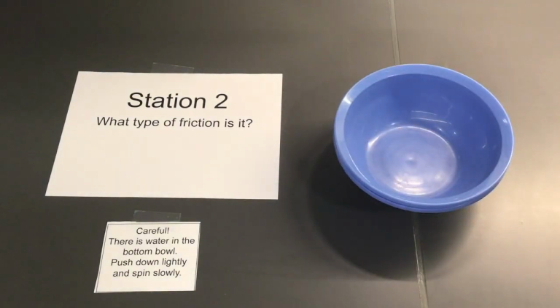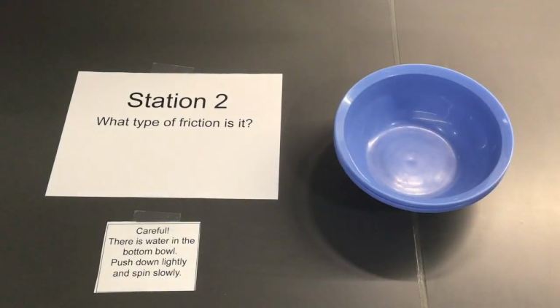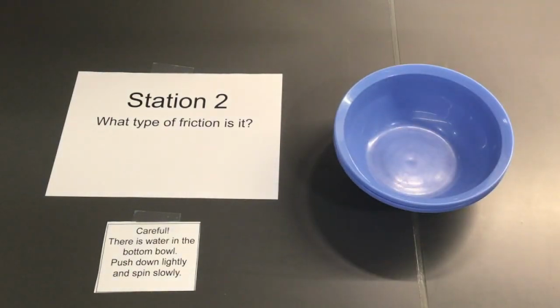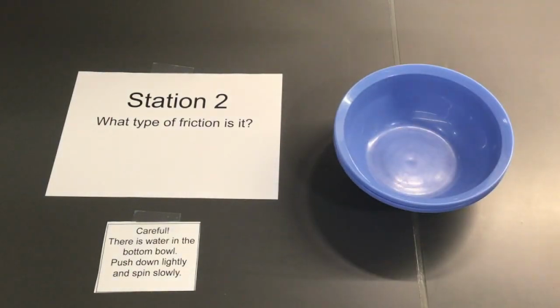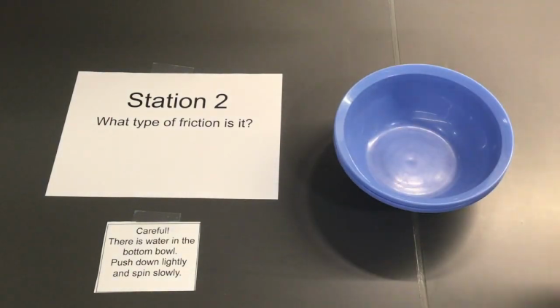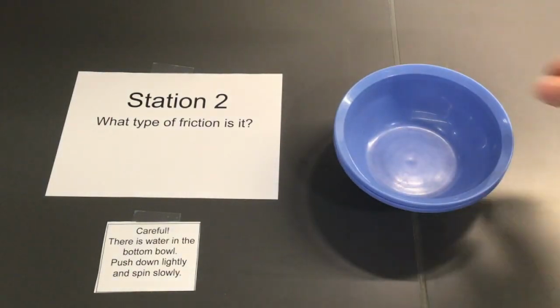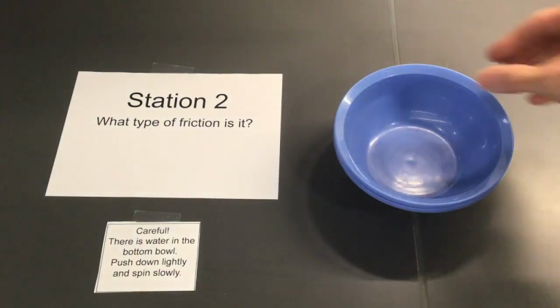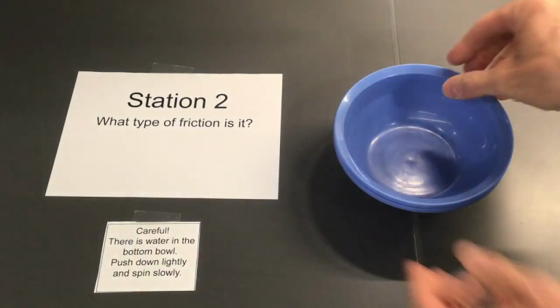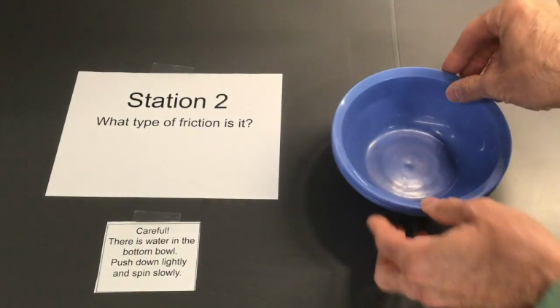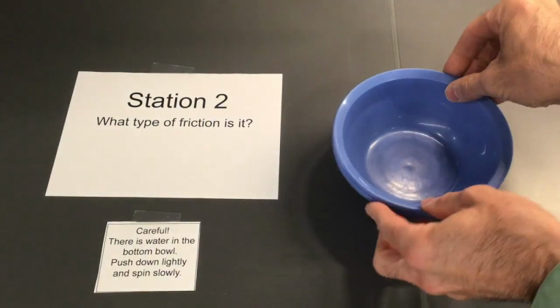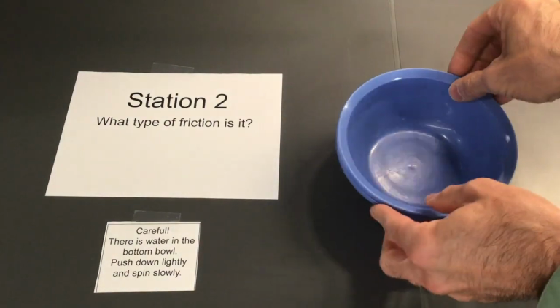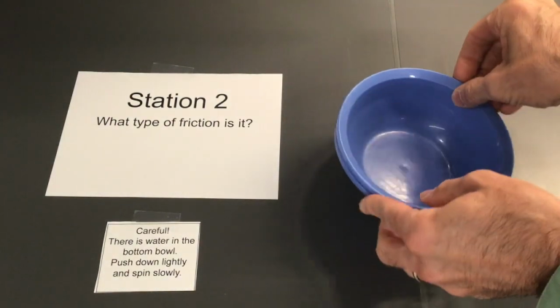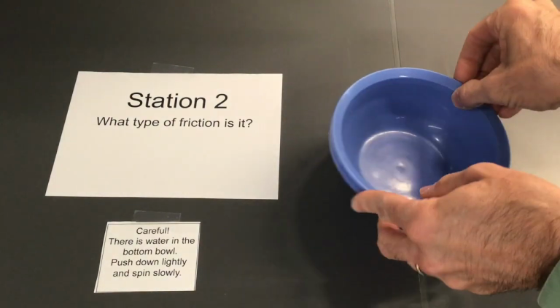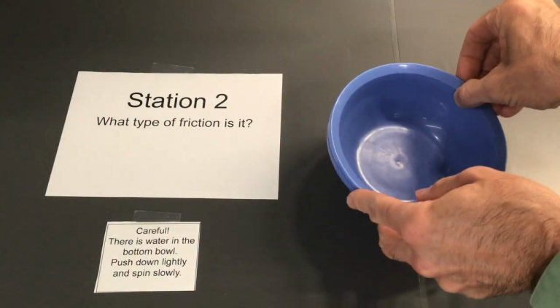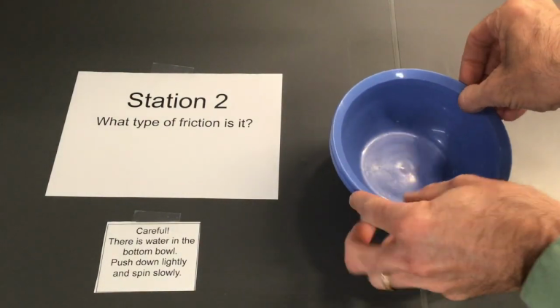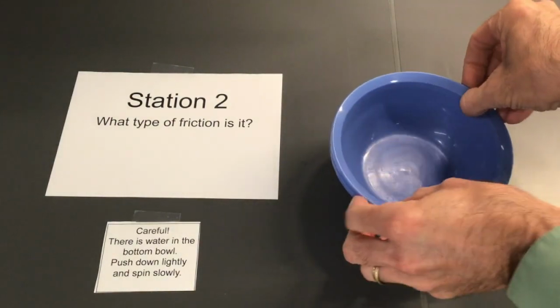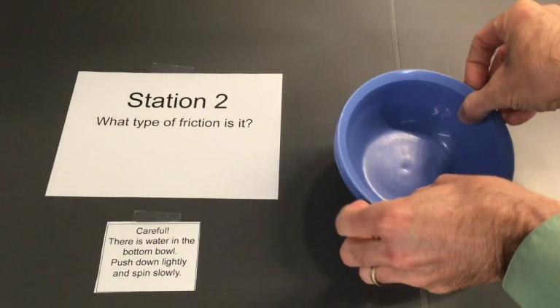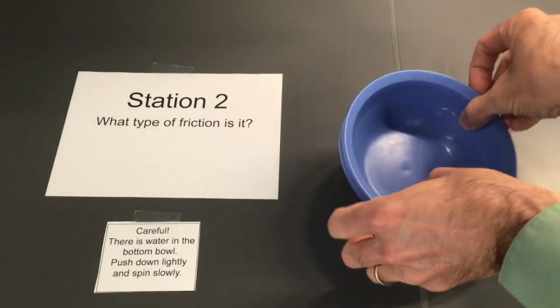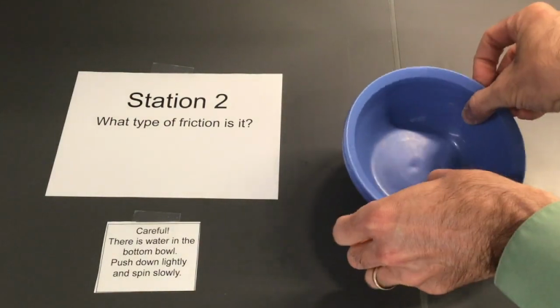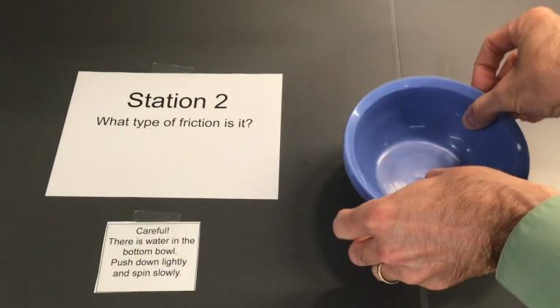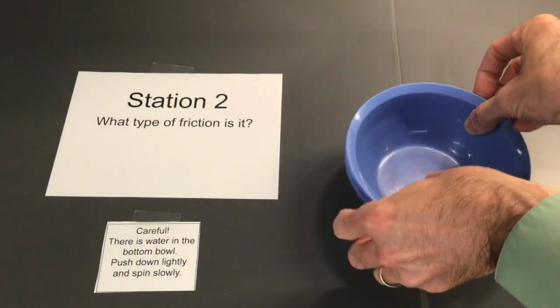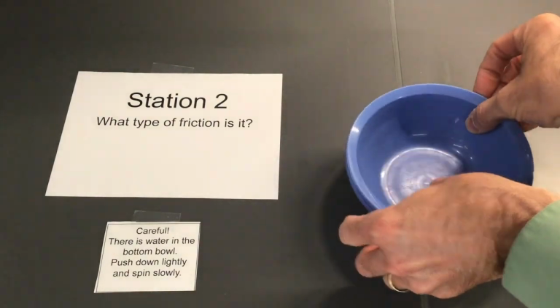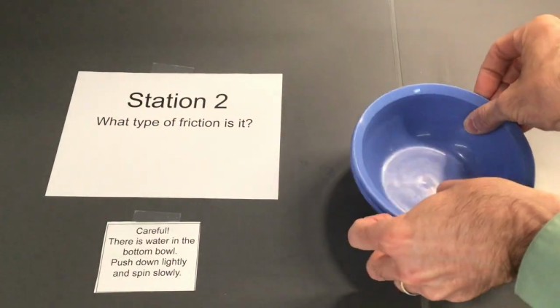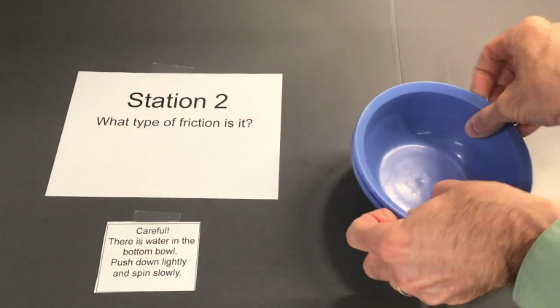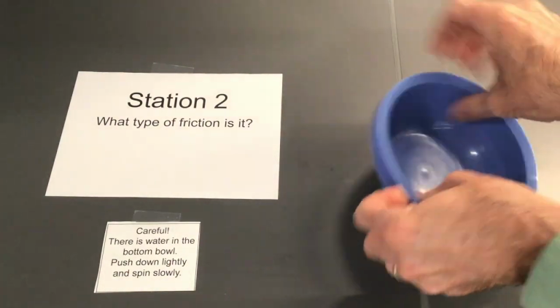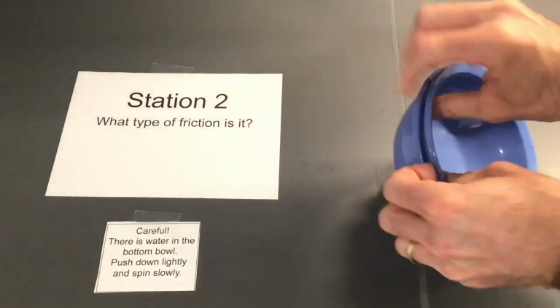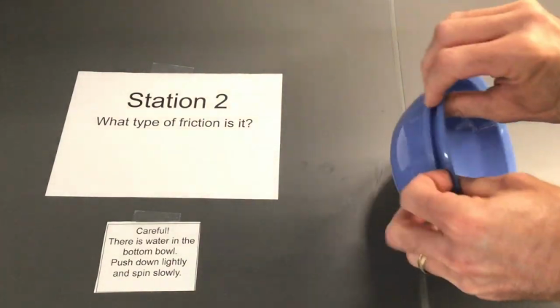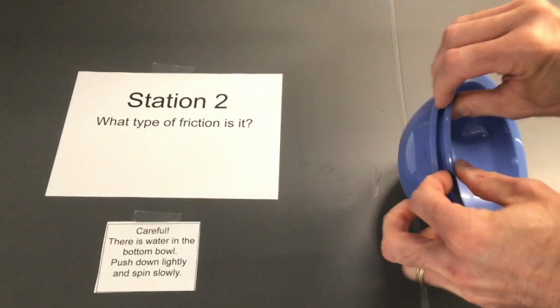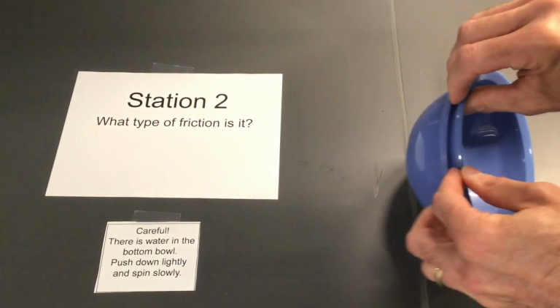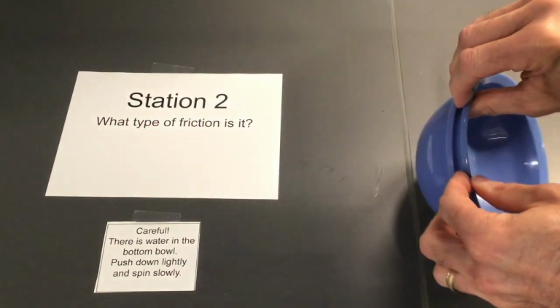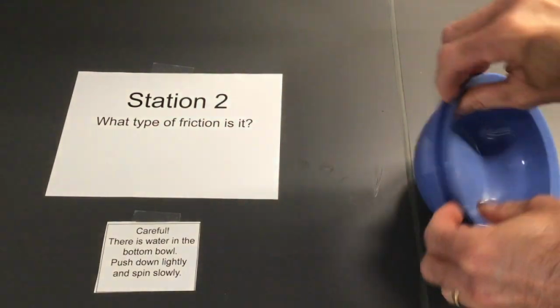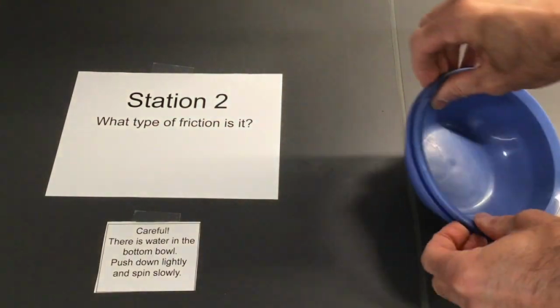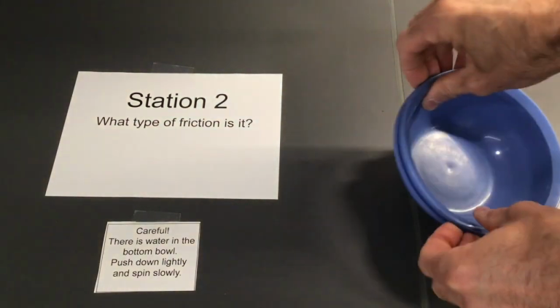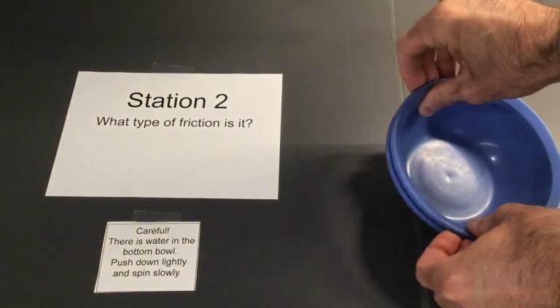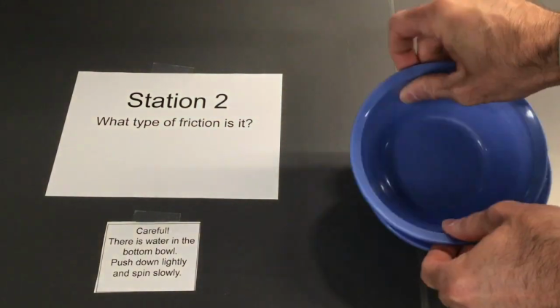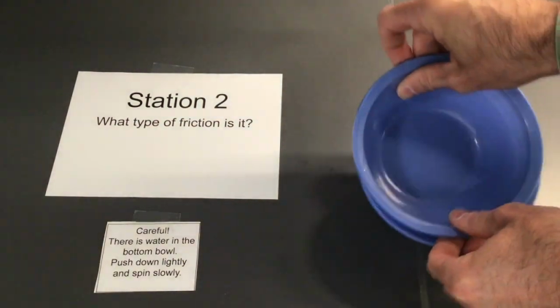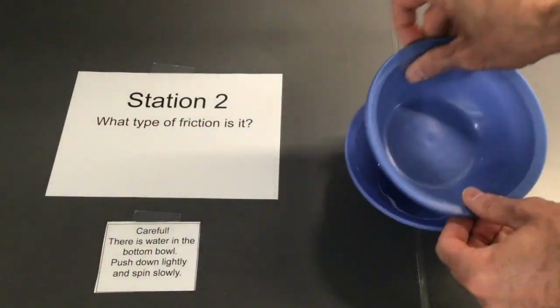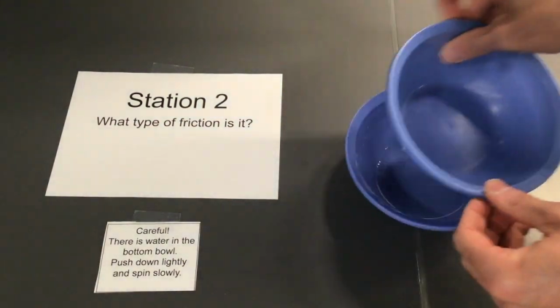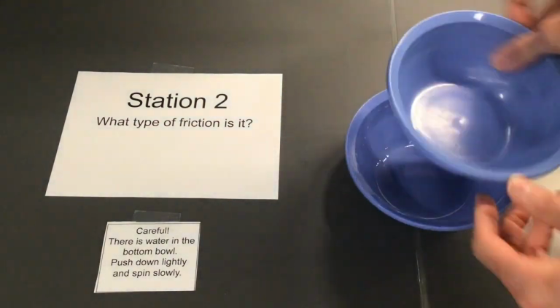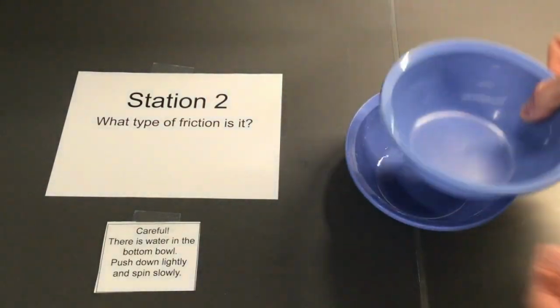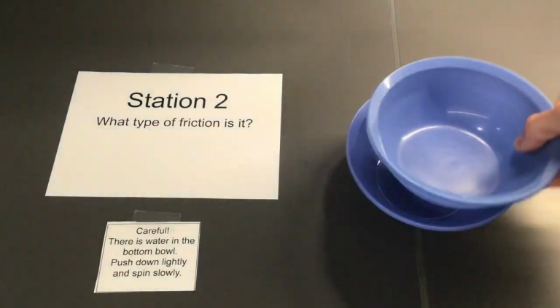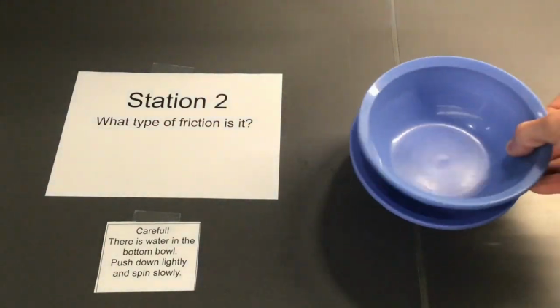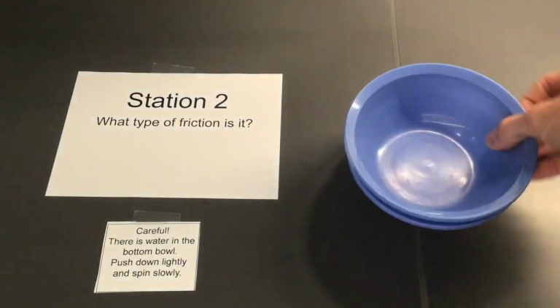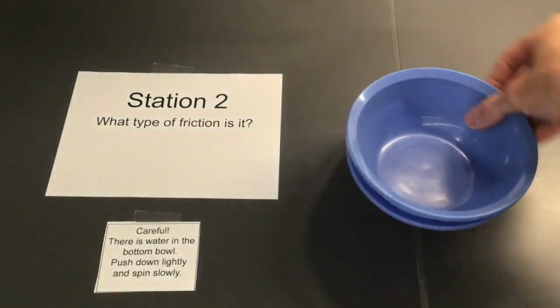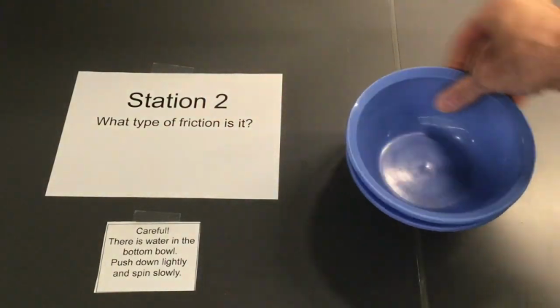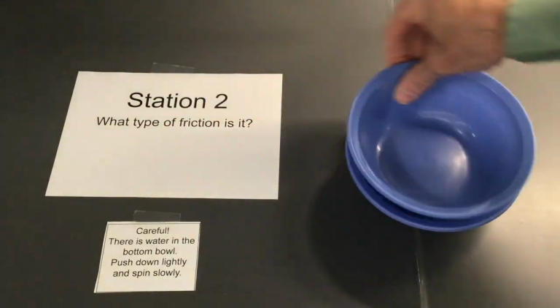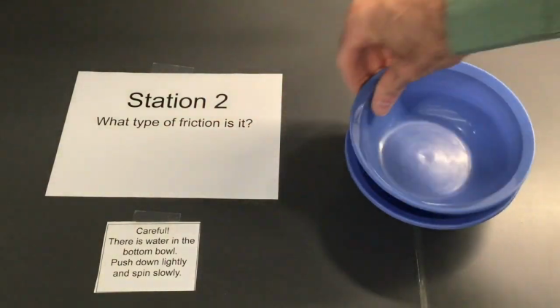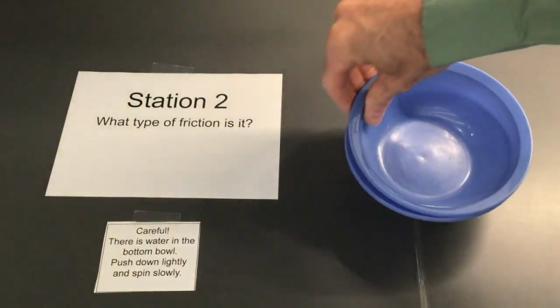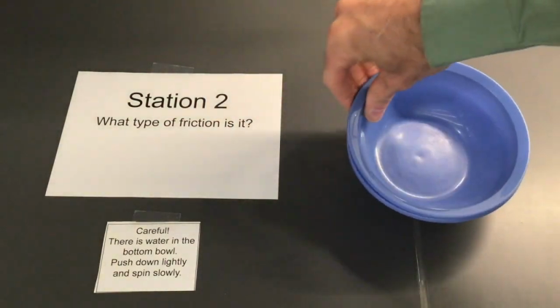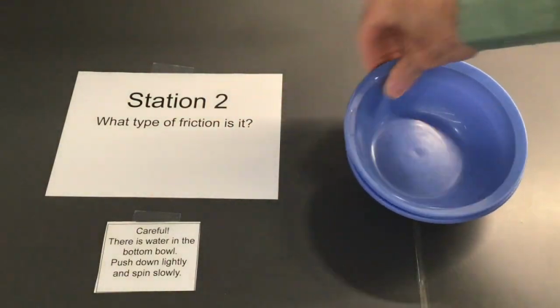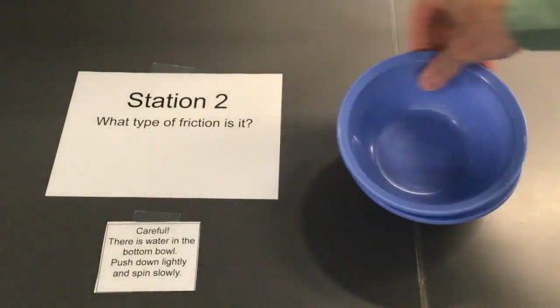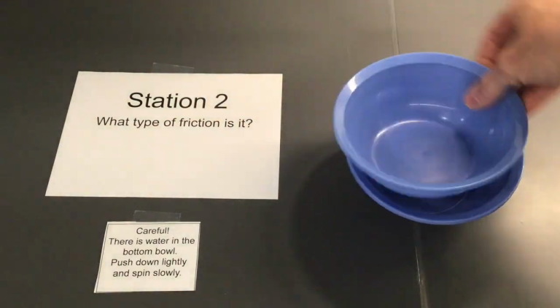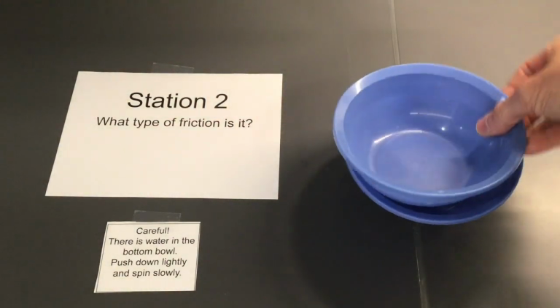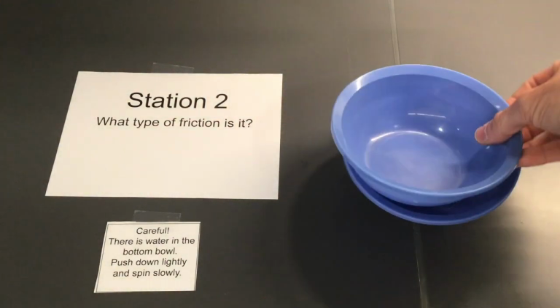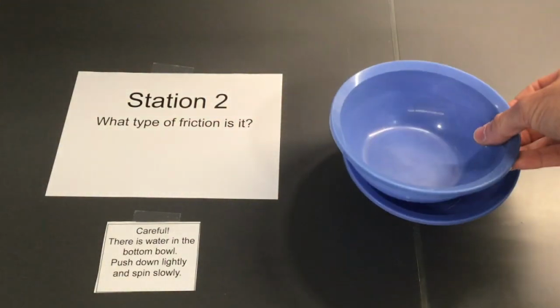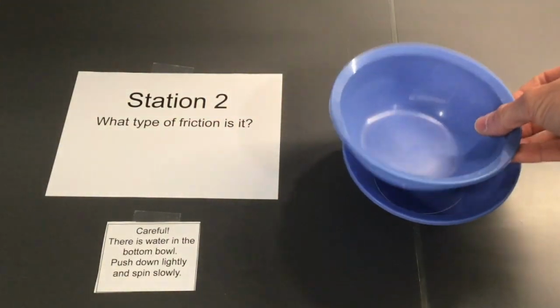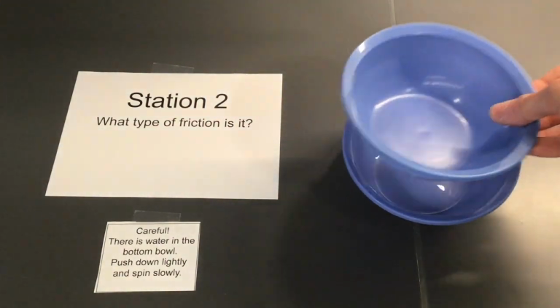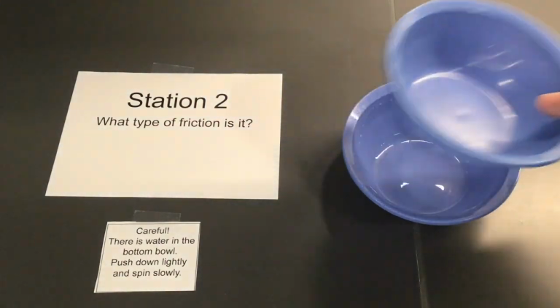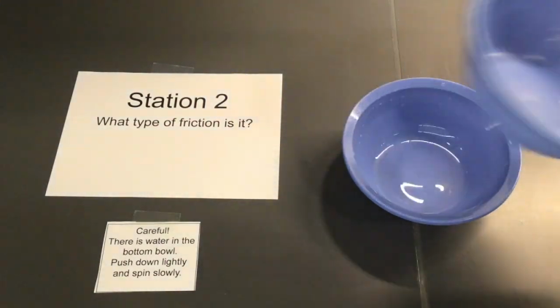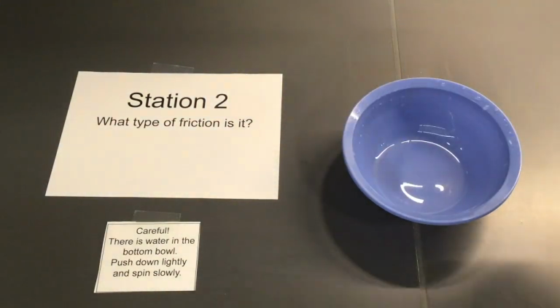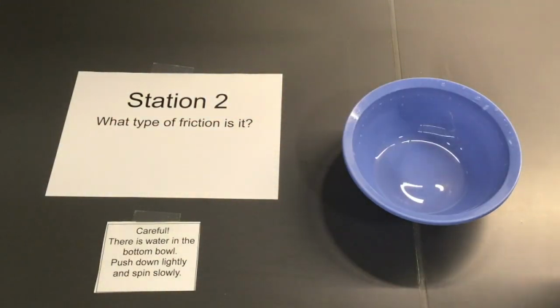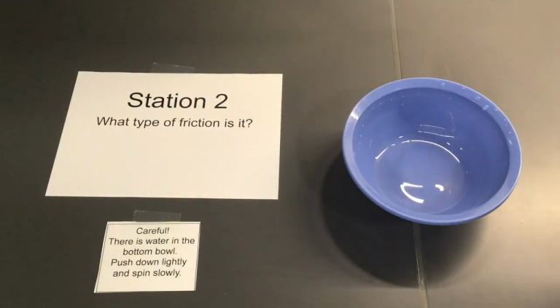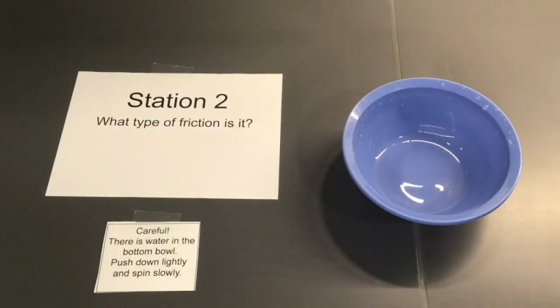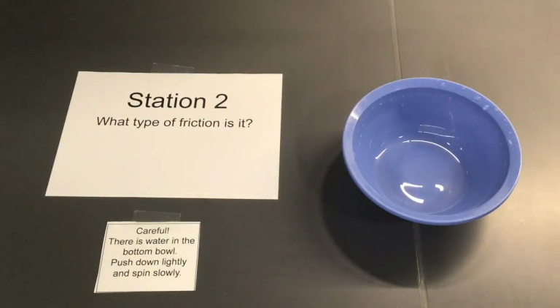So we're looking for what type of friction it is with the water in the bottom of the bowl making it easy to spin the bowls.